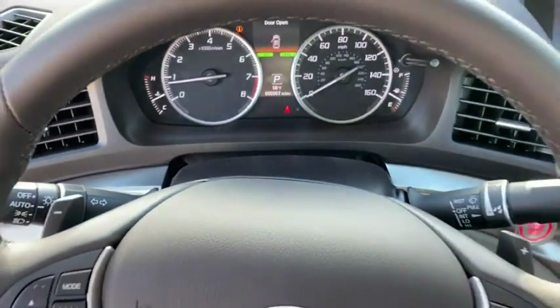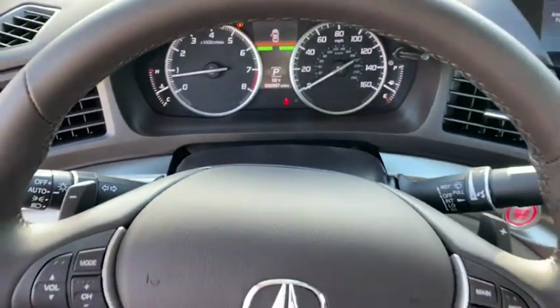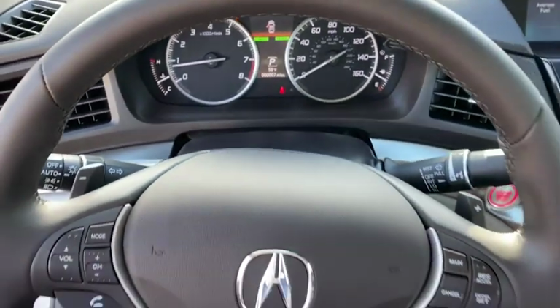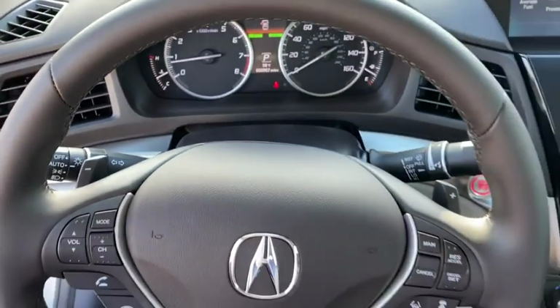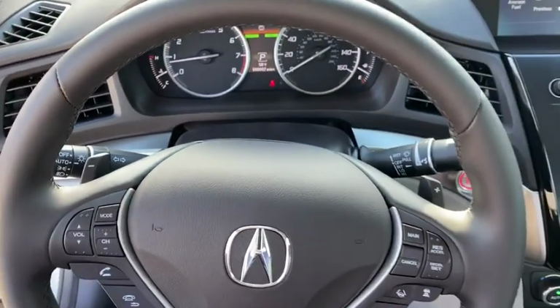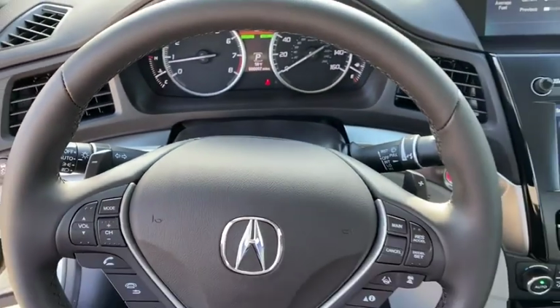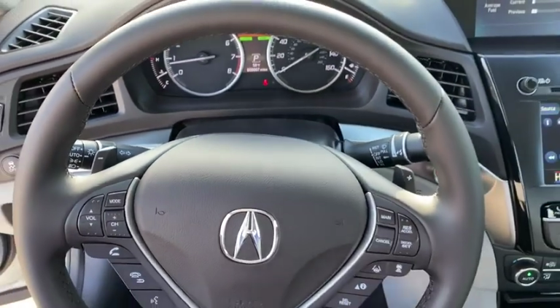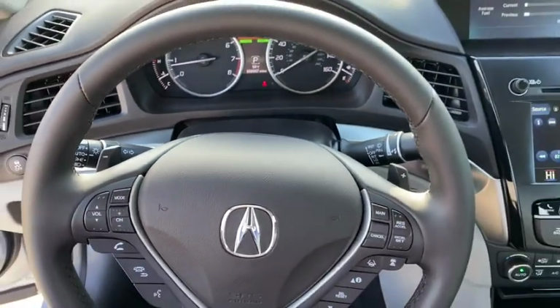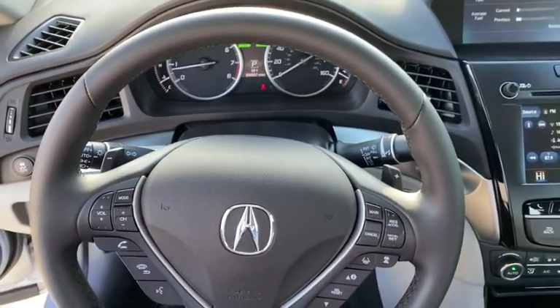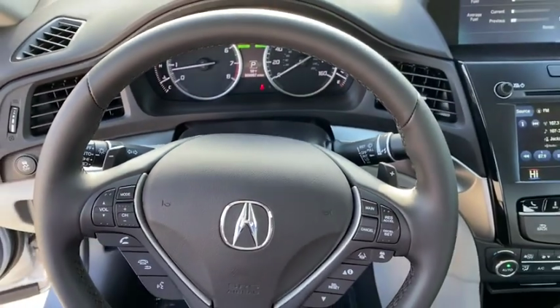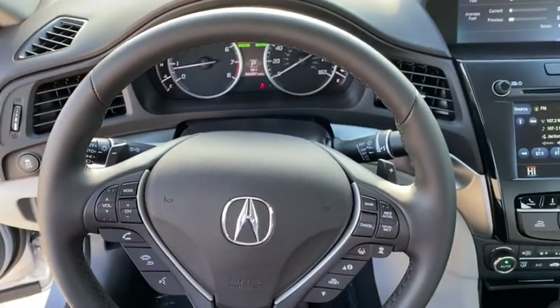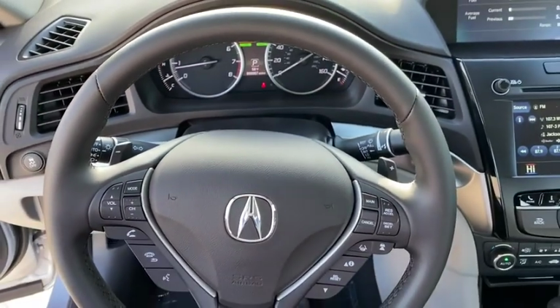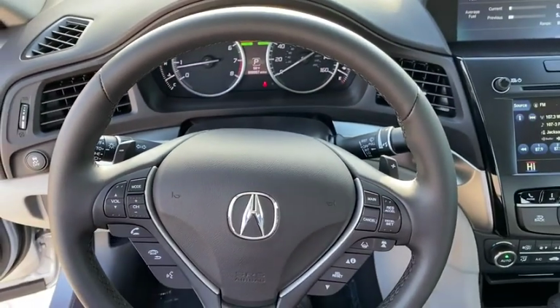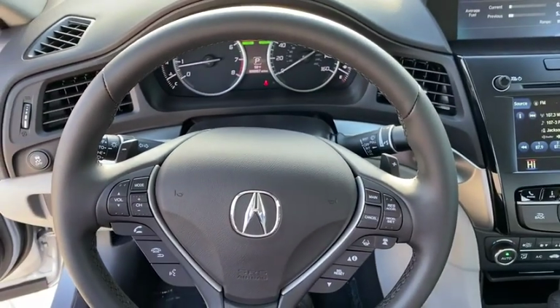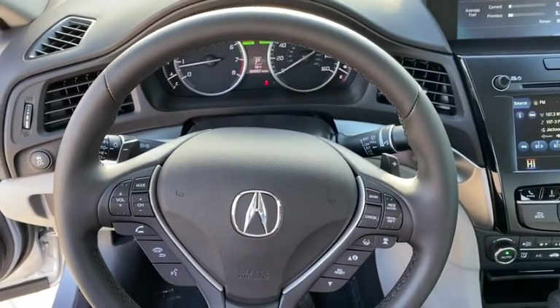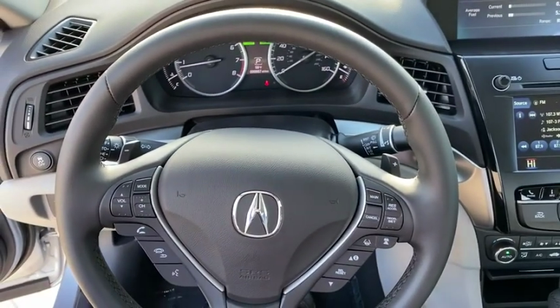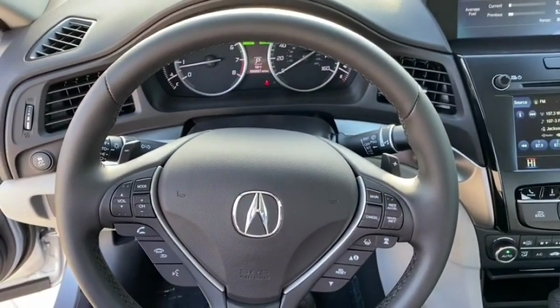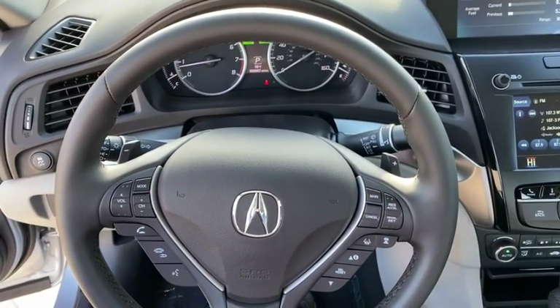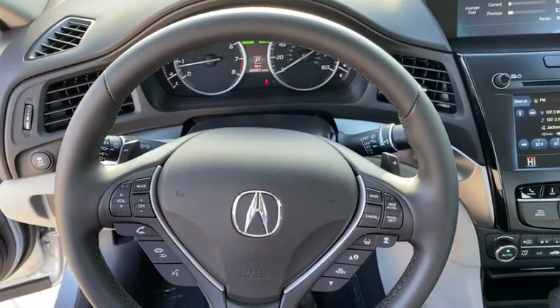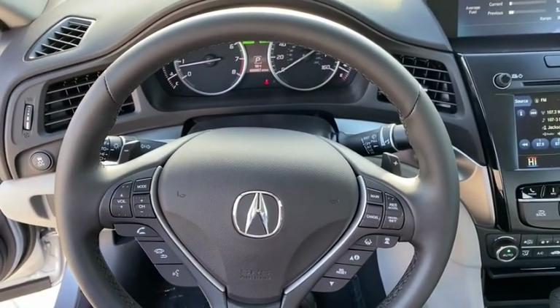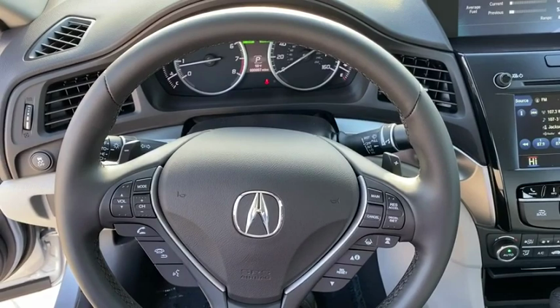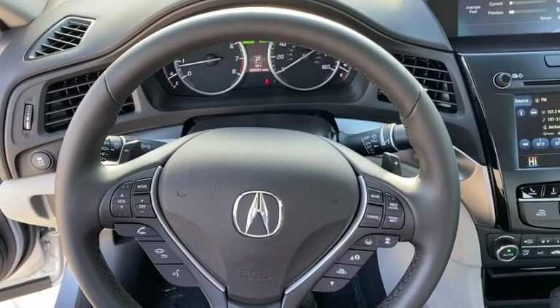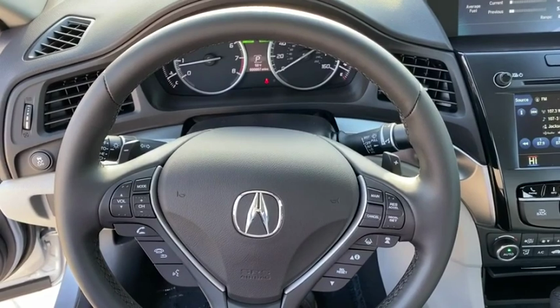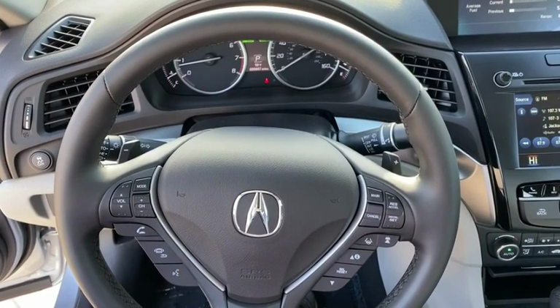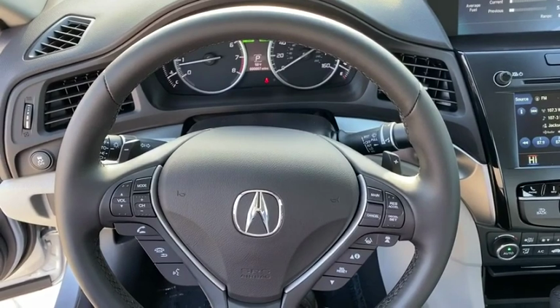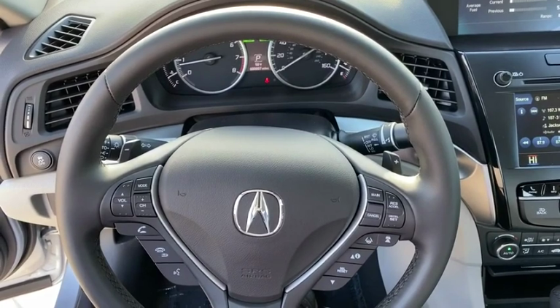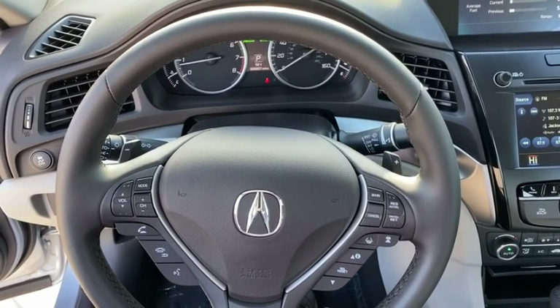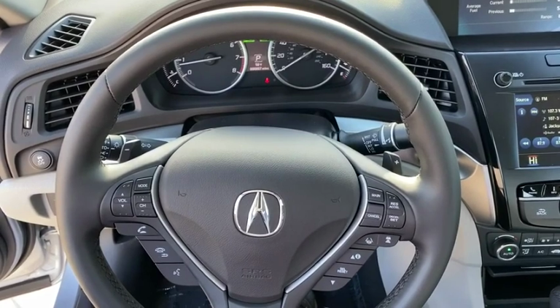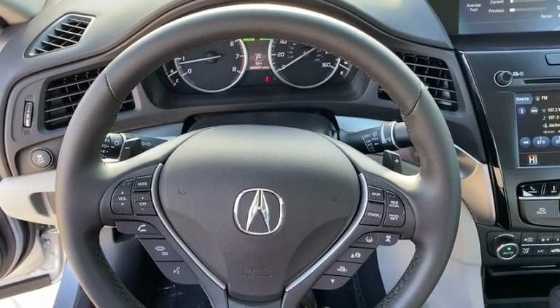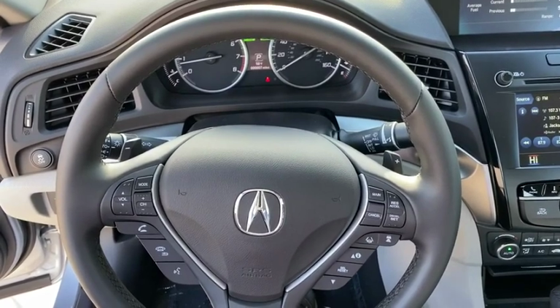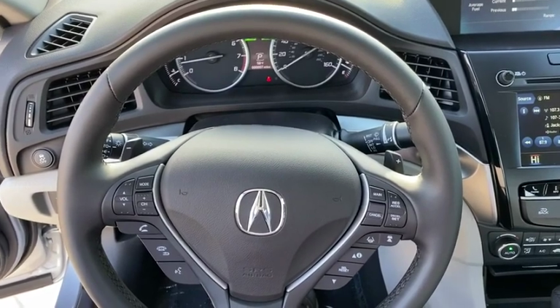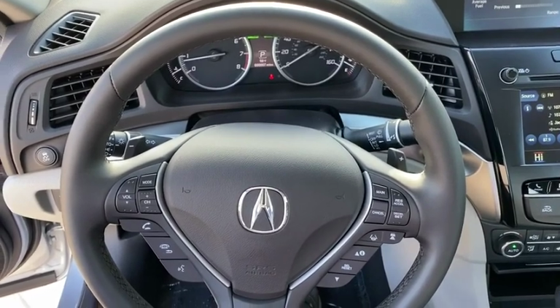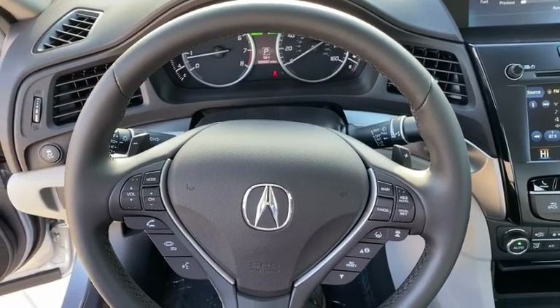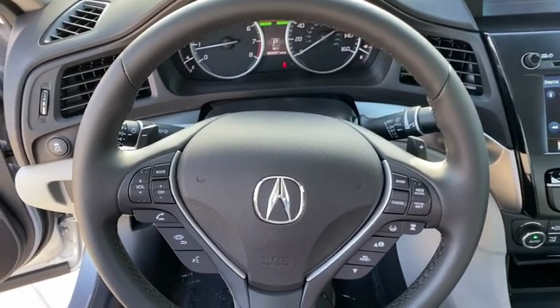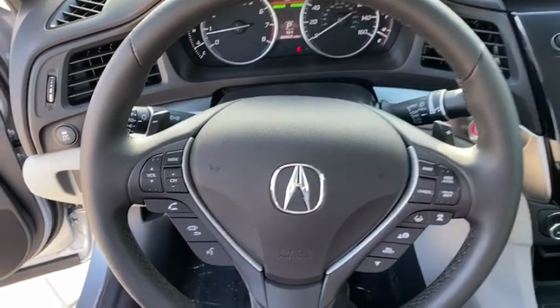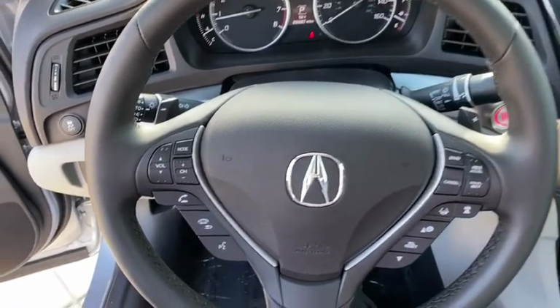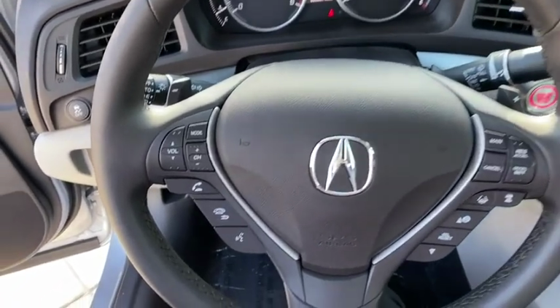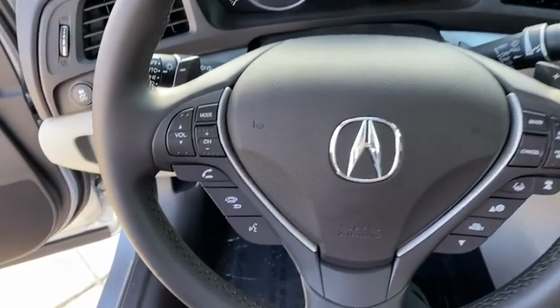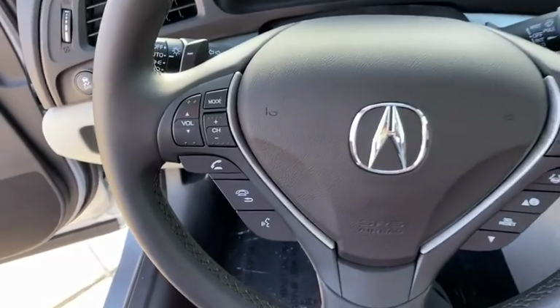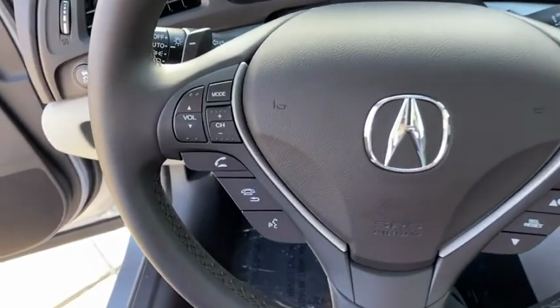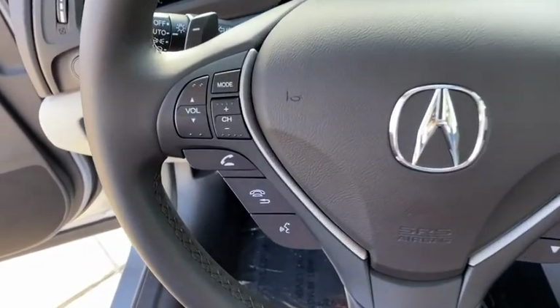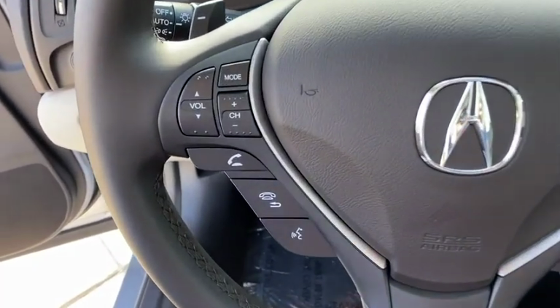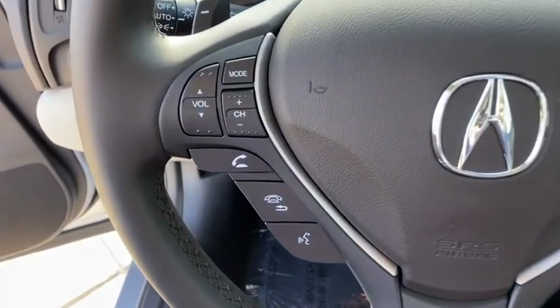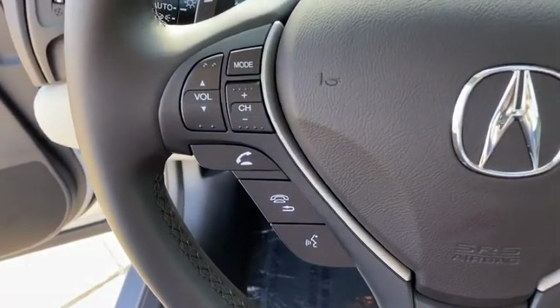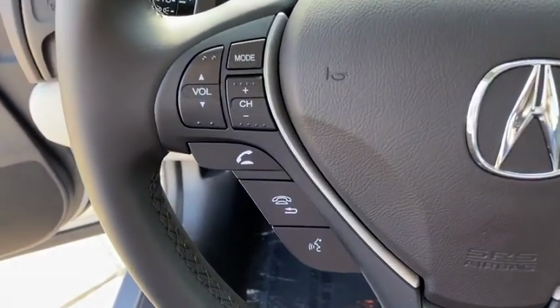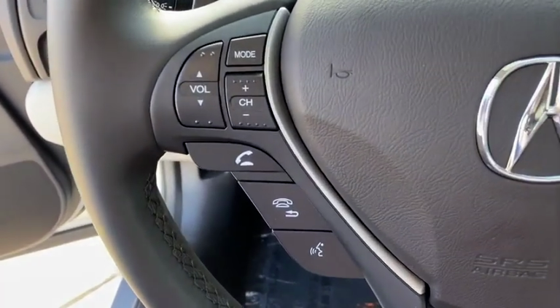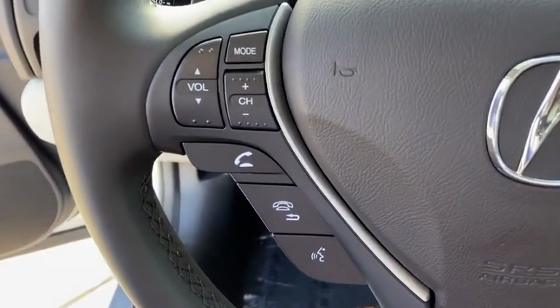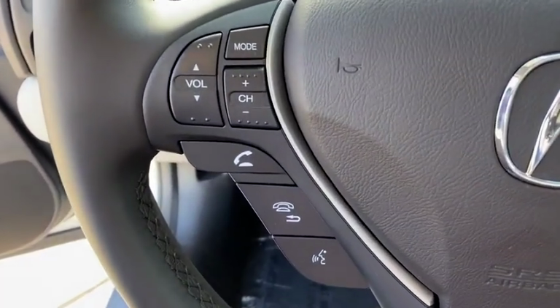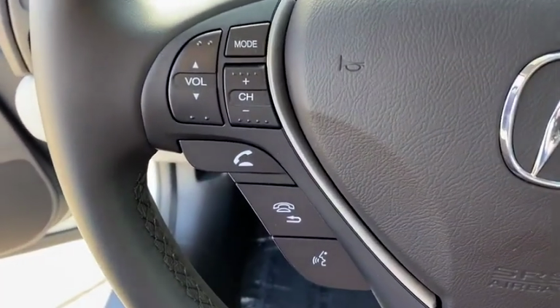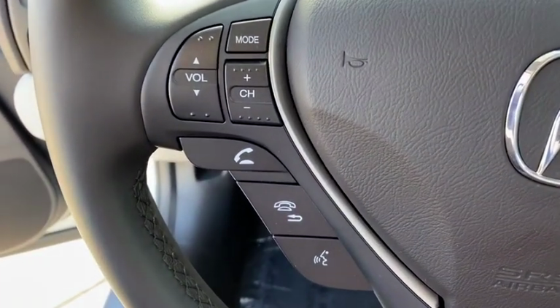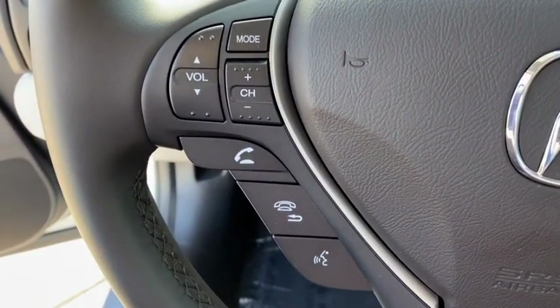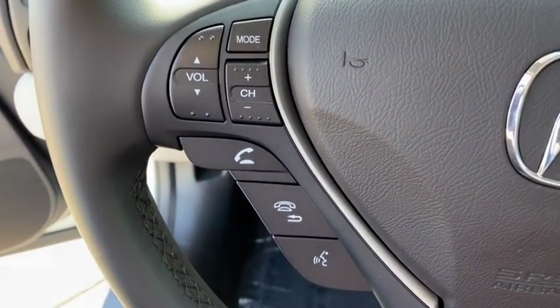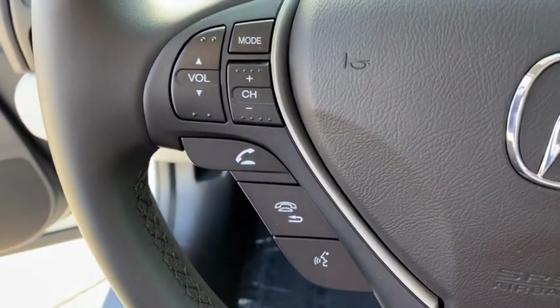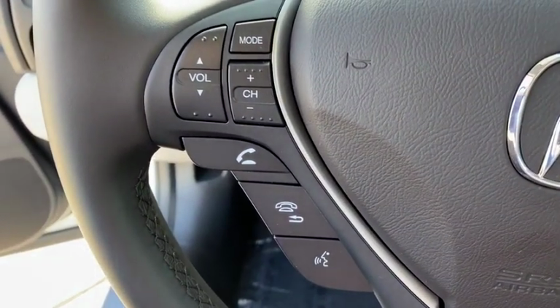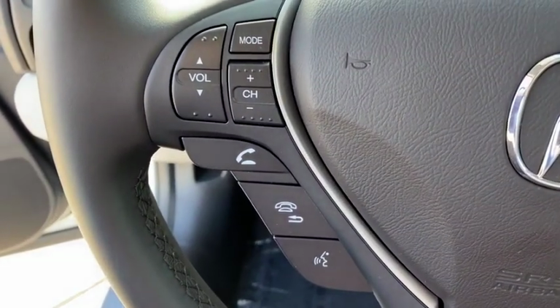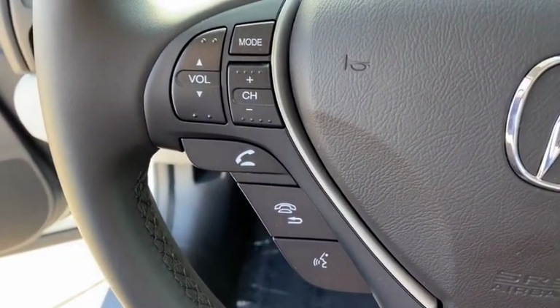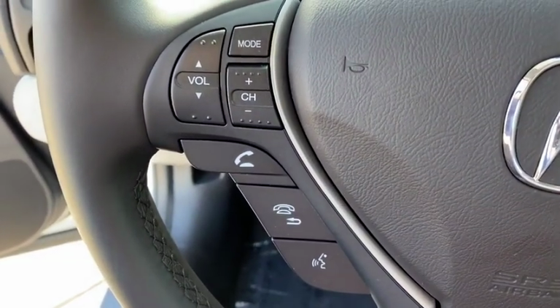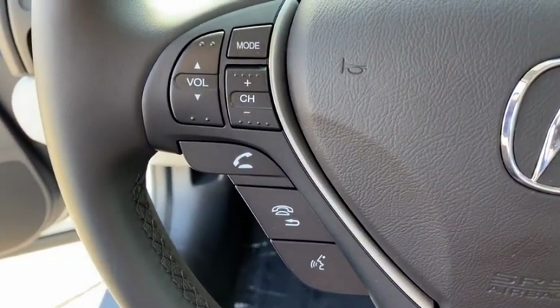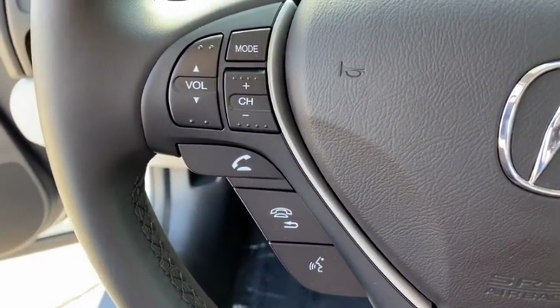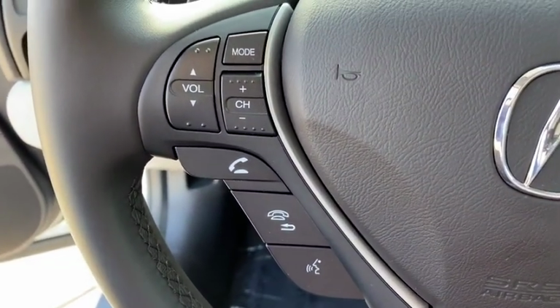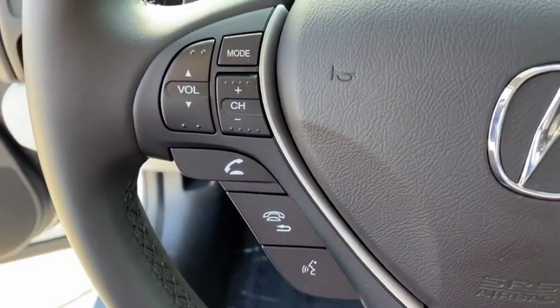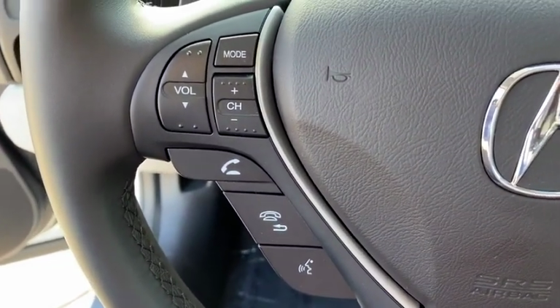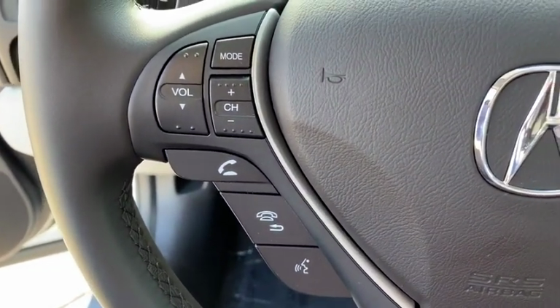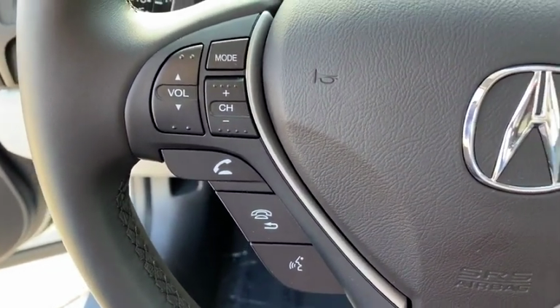Aluminum wheels, auto dimming rear view mirror, four-wheel disc brakes, keyless start, floor mats, AM-FM stereo radio.